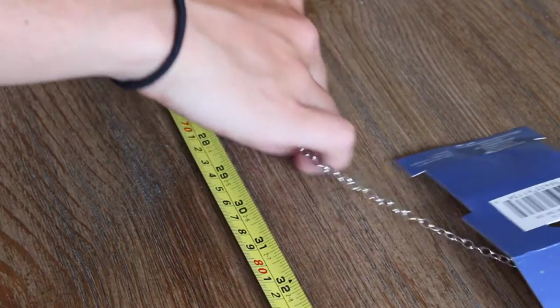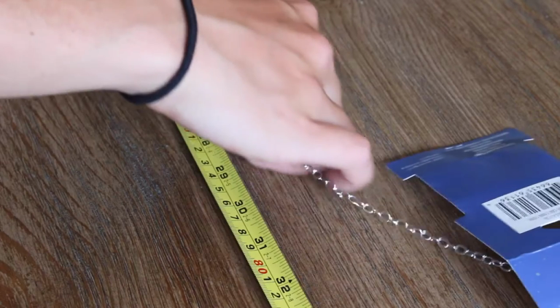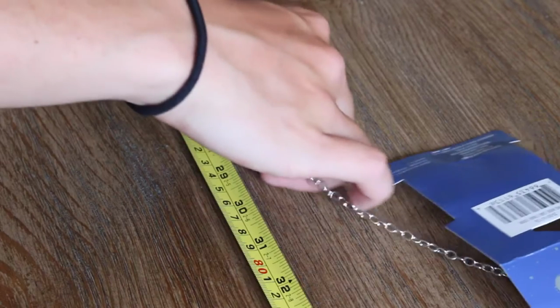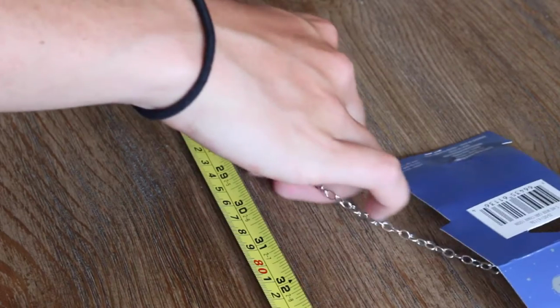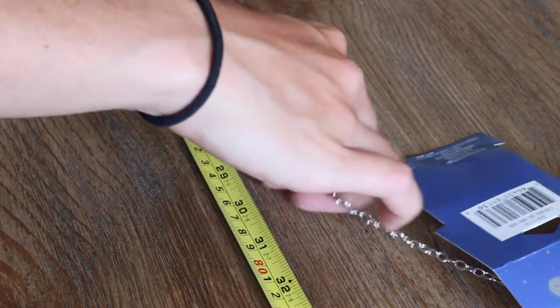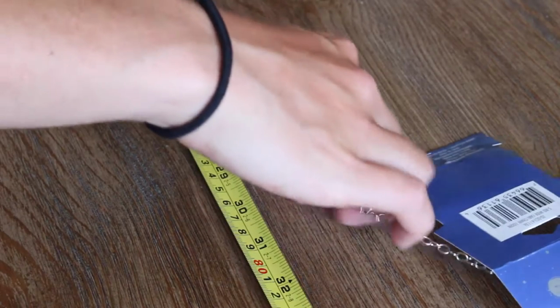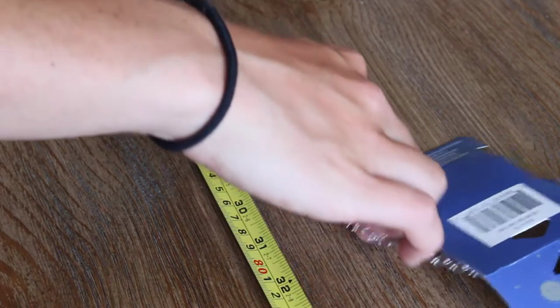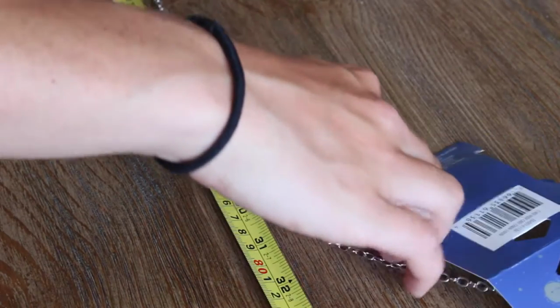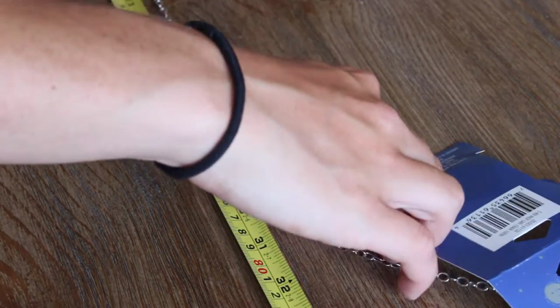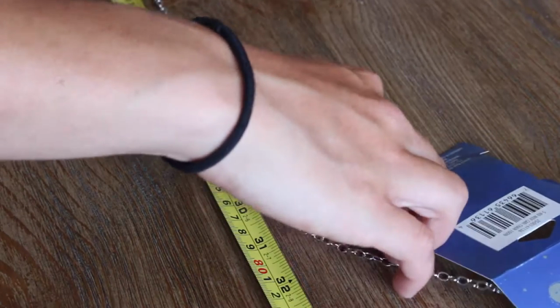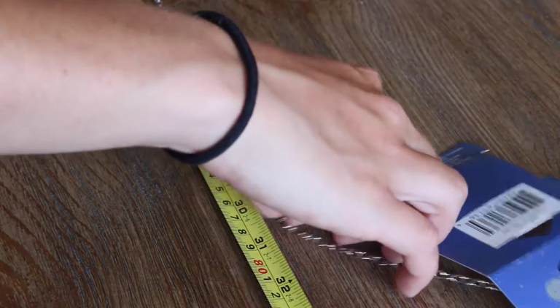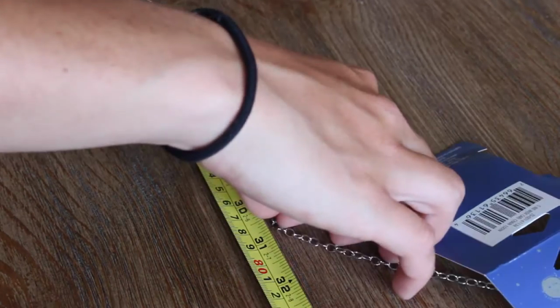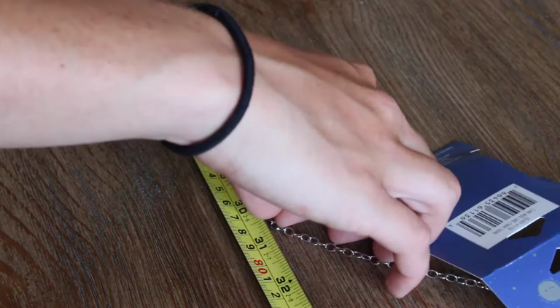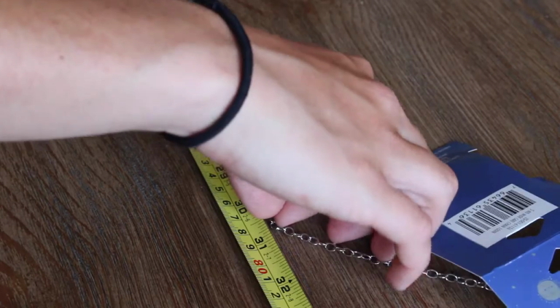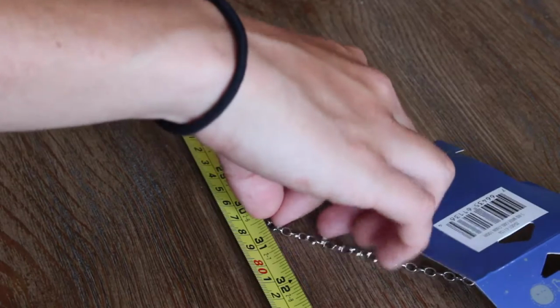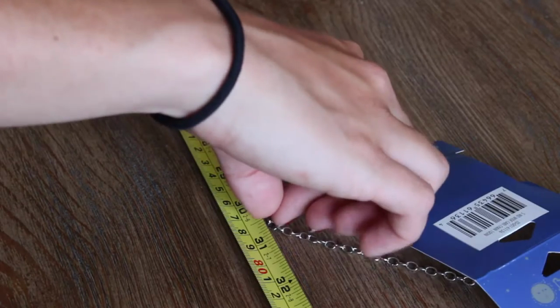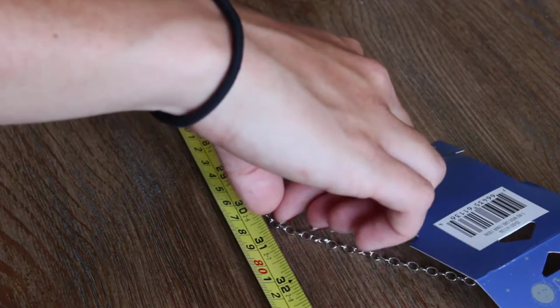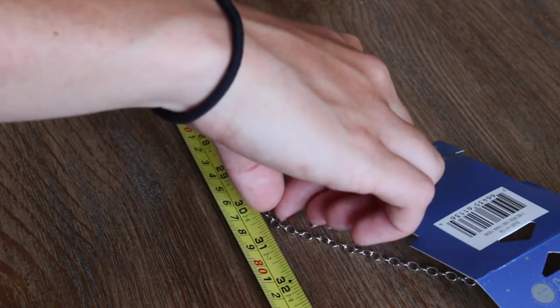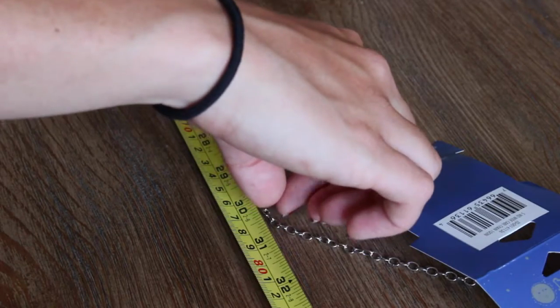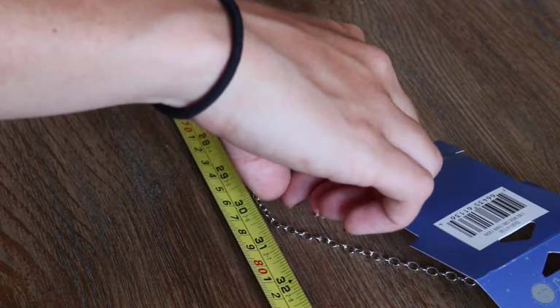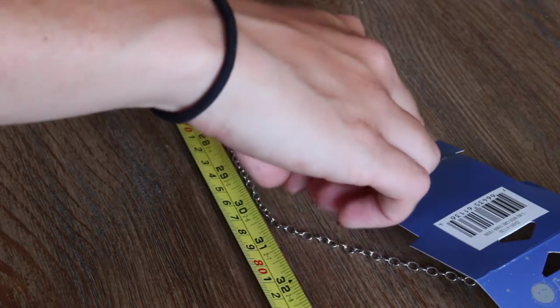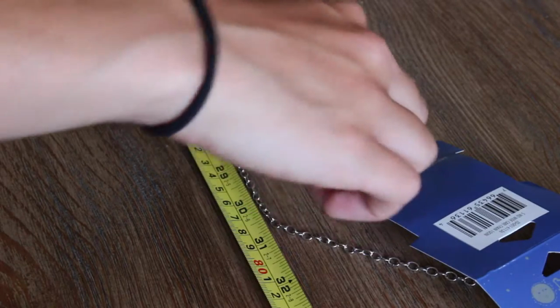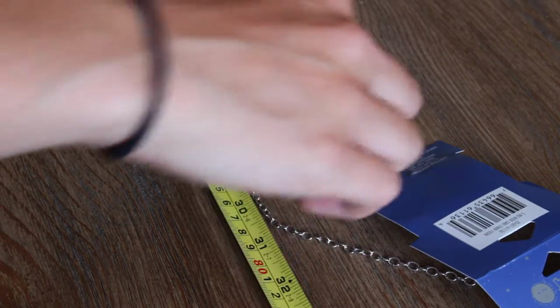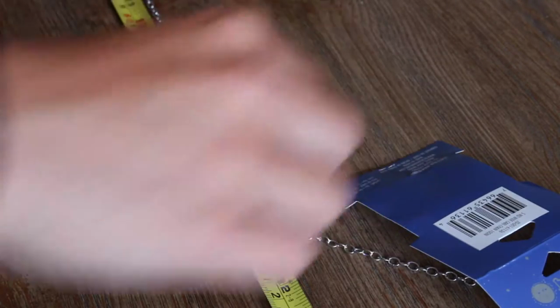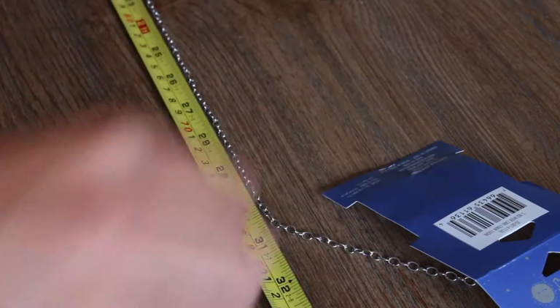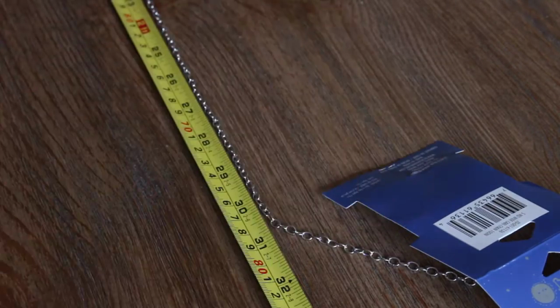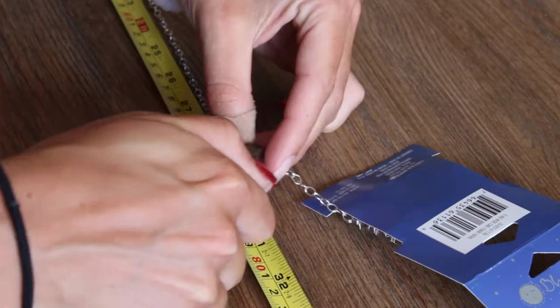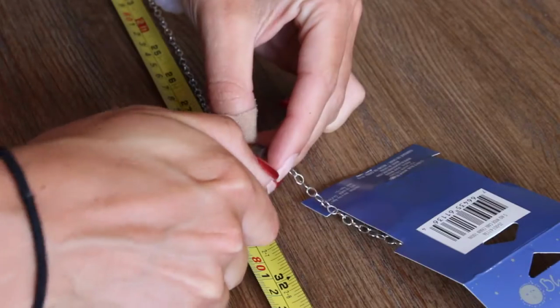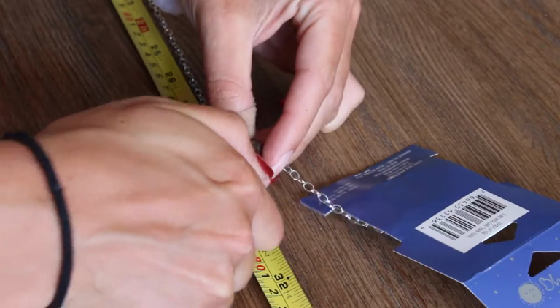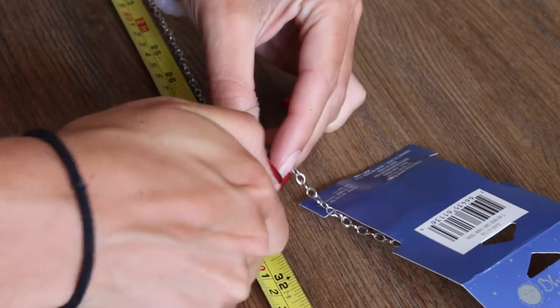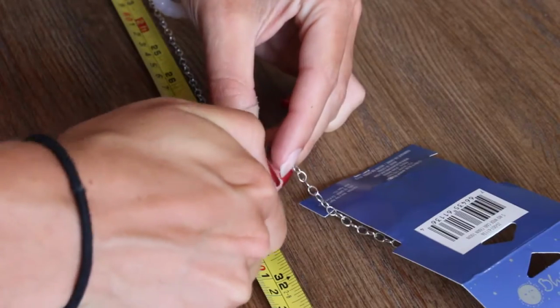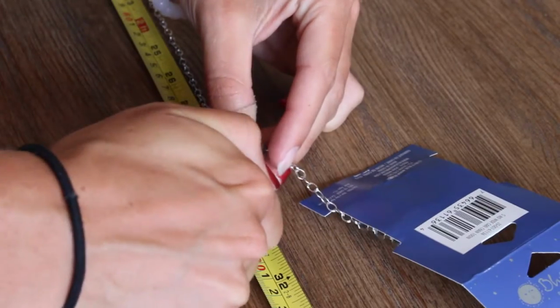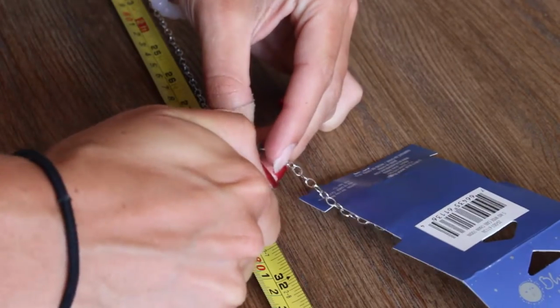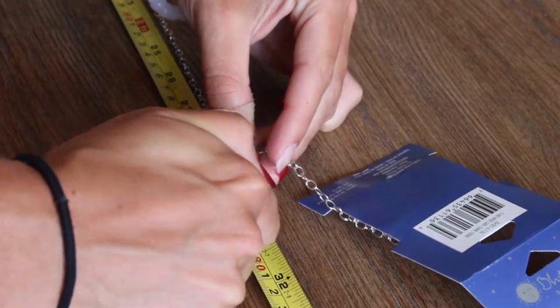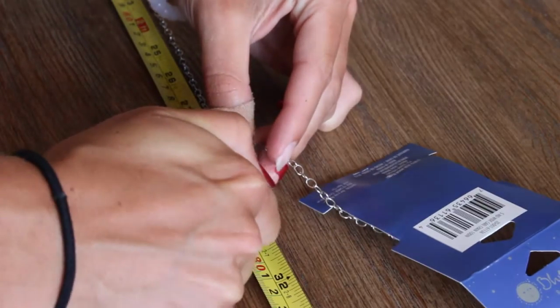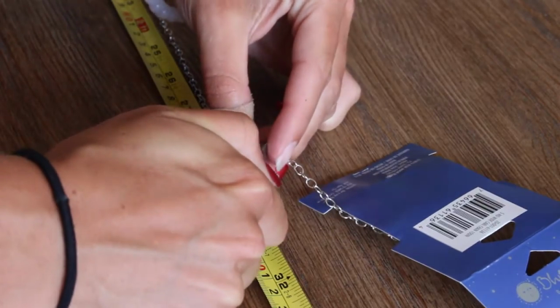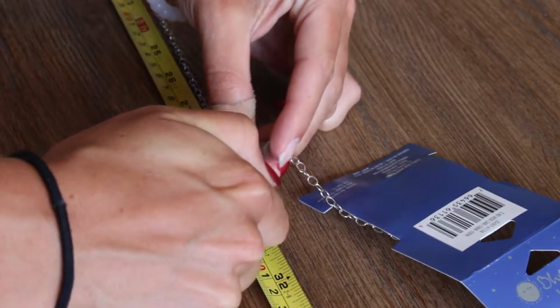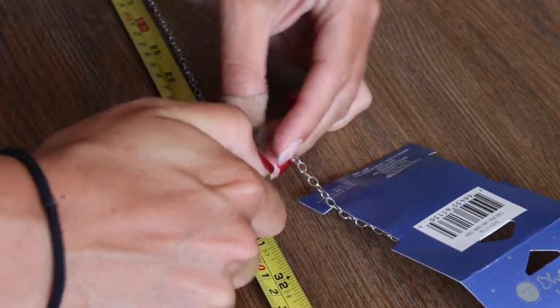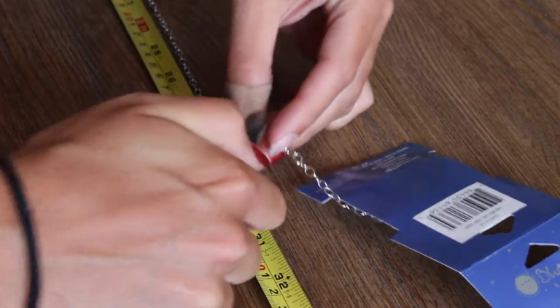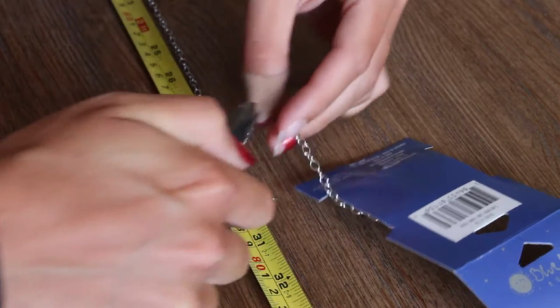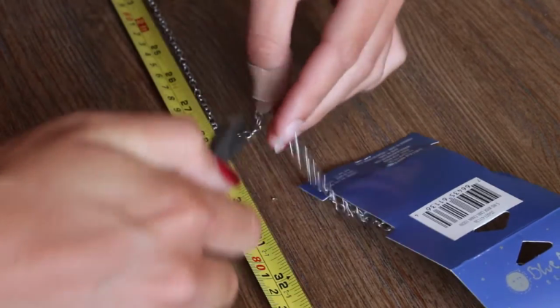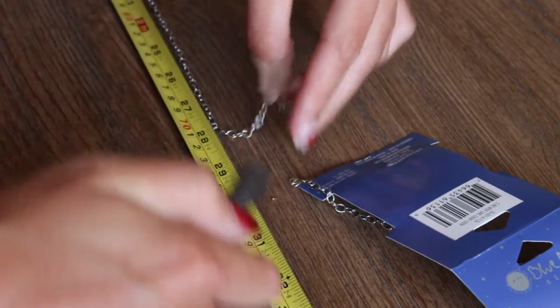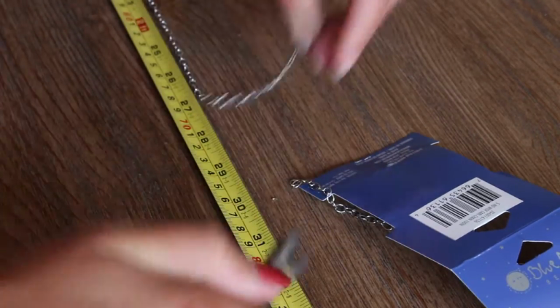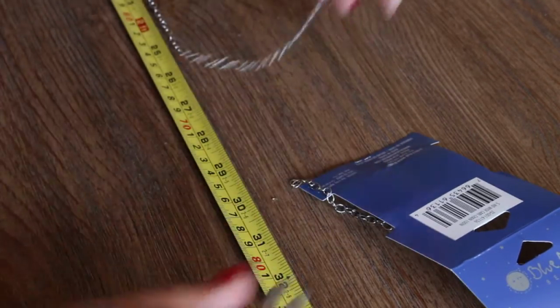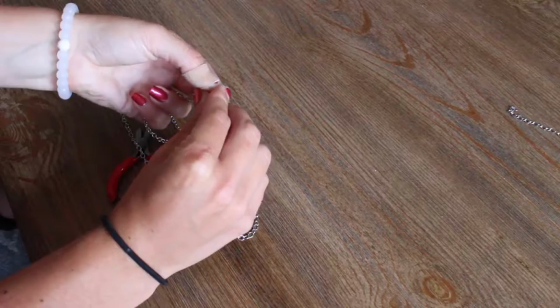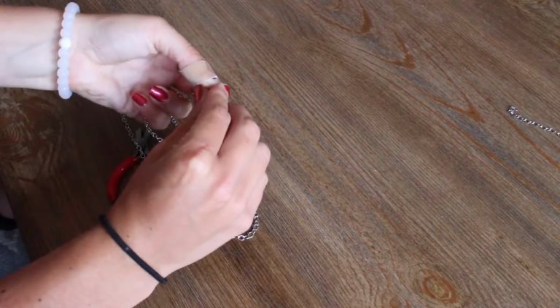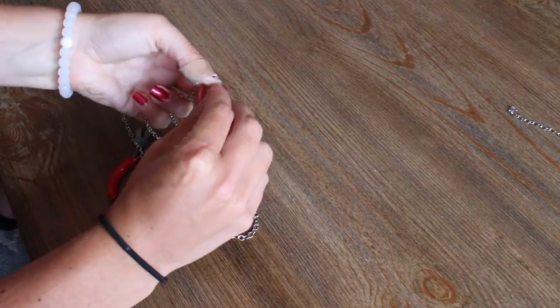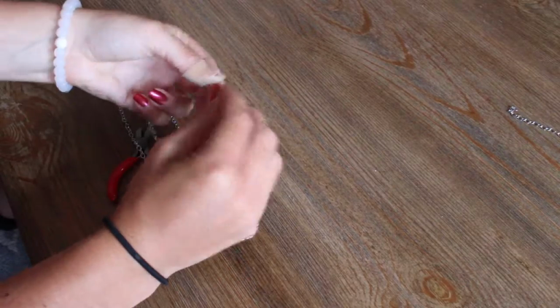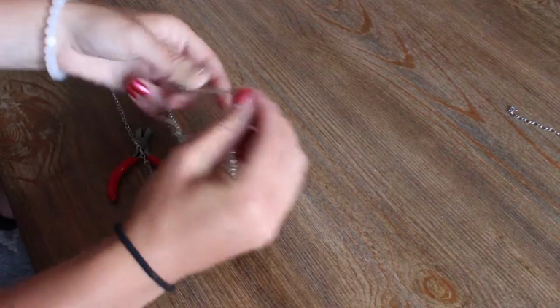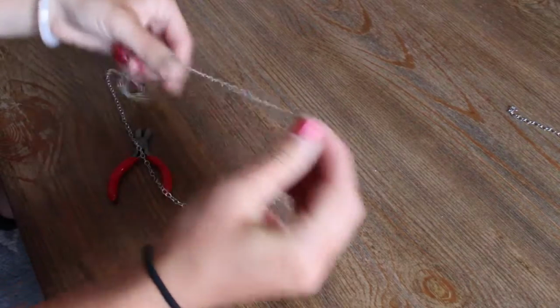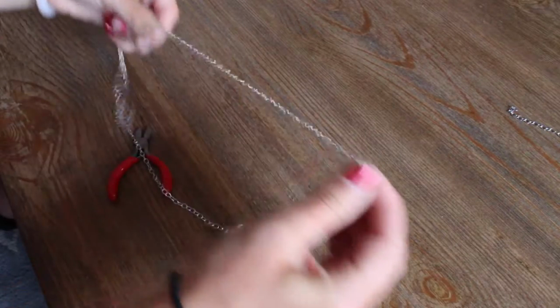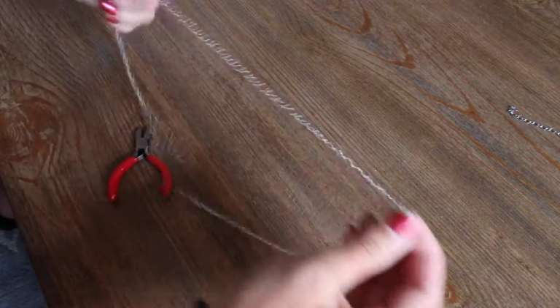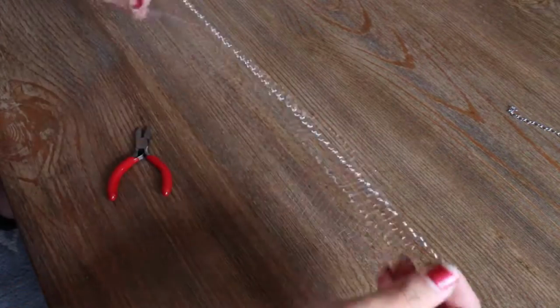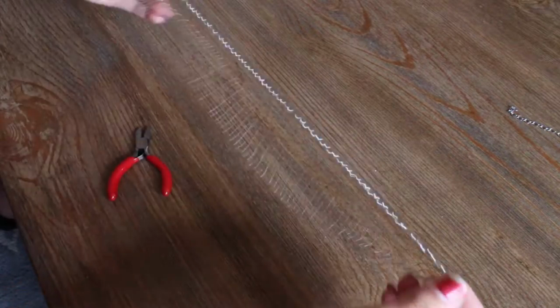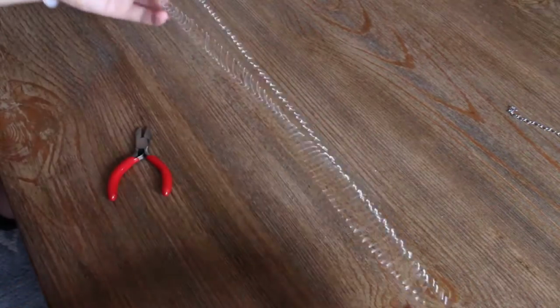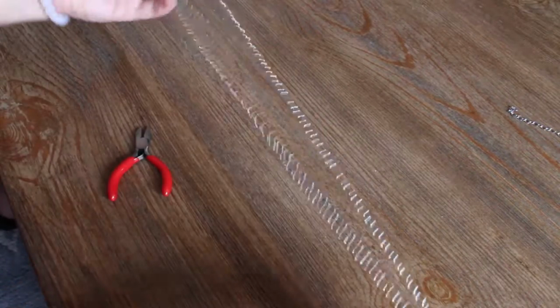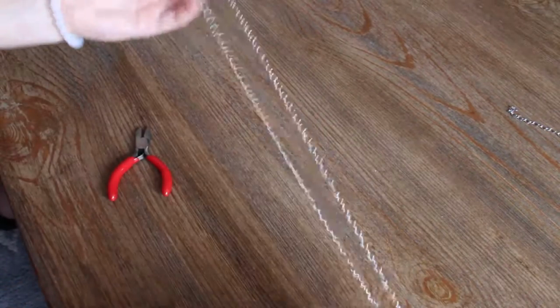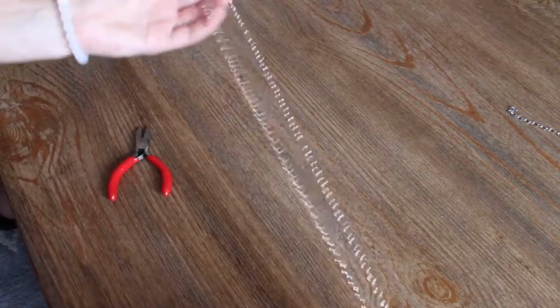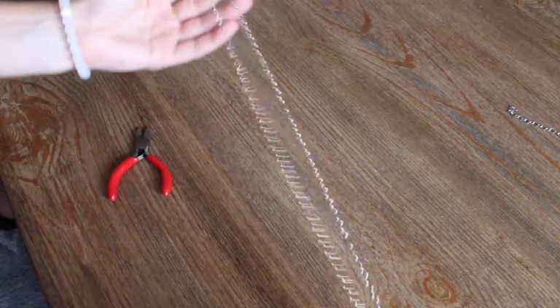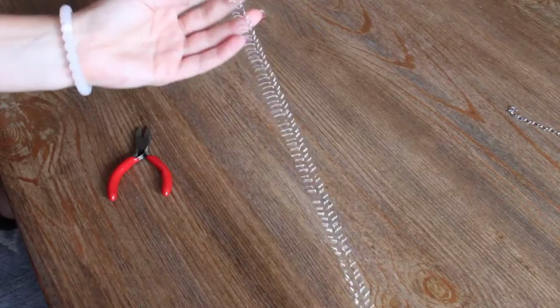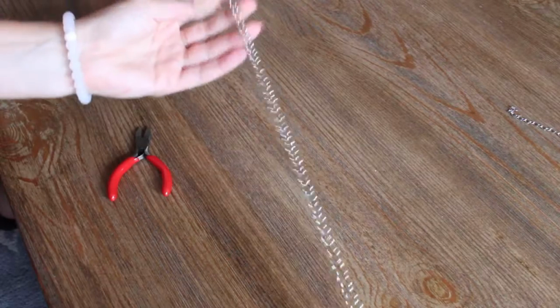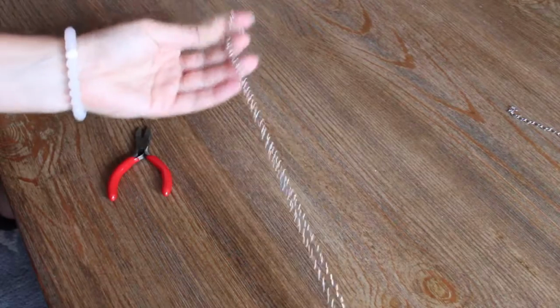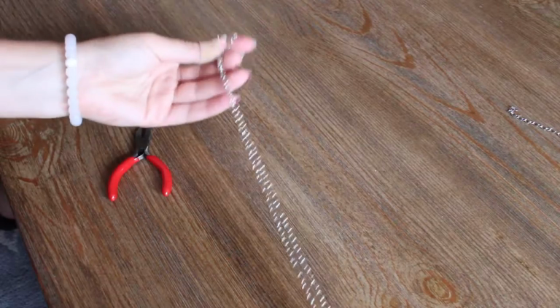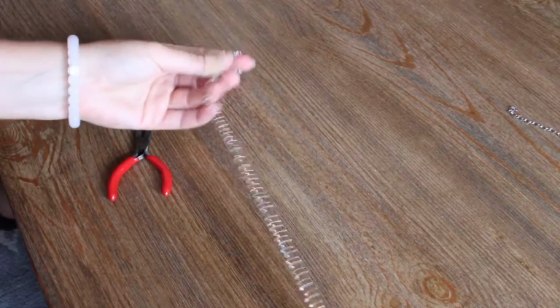First, measure out 30 inches of chain. Cut it. Then fold the chain in half and cut it in the middle.